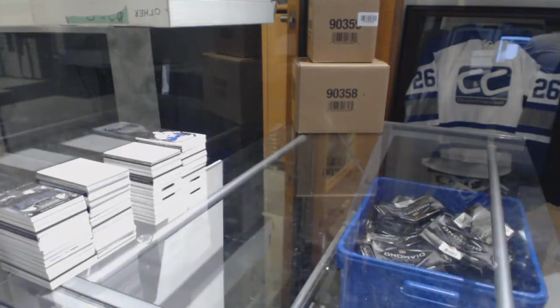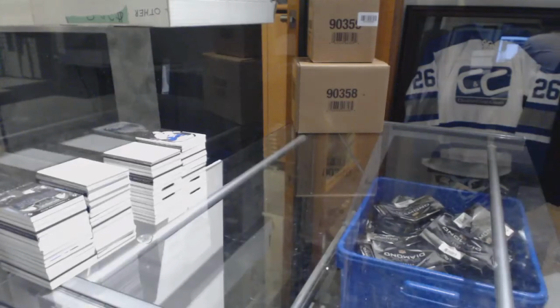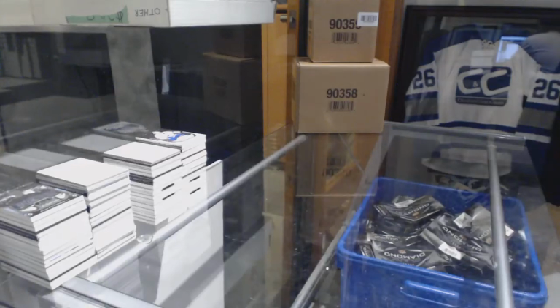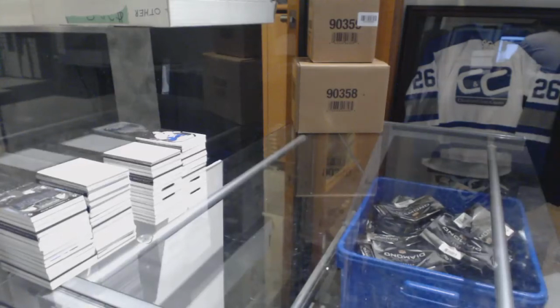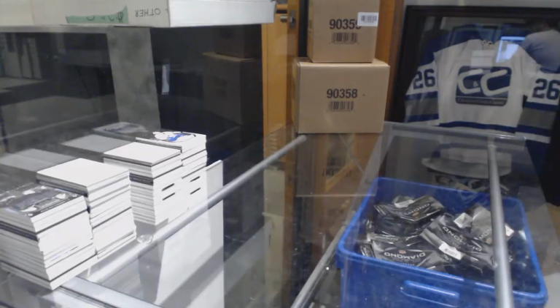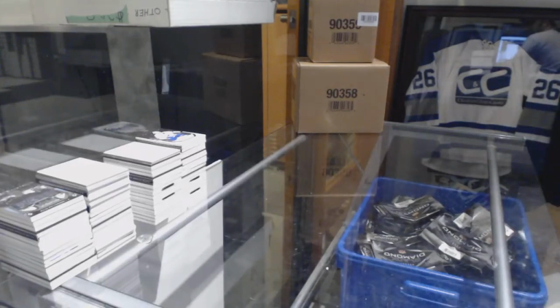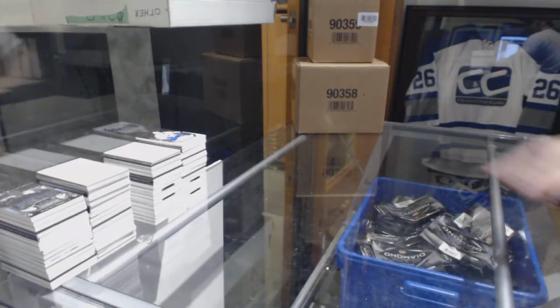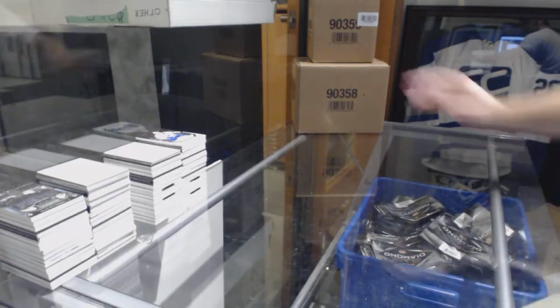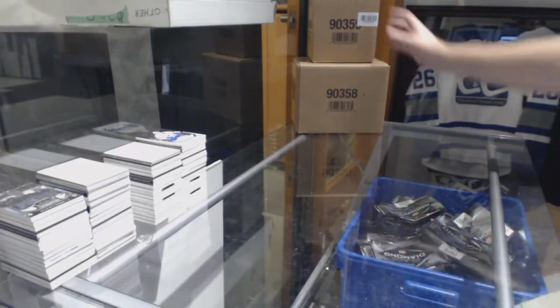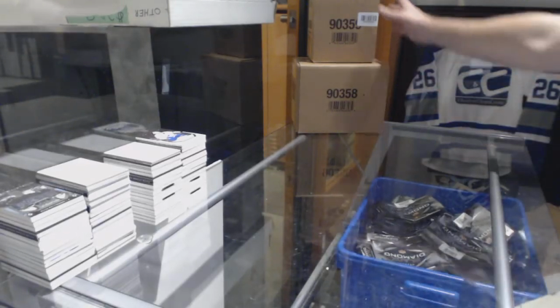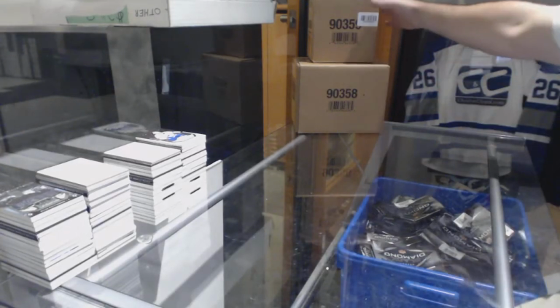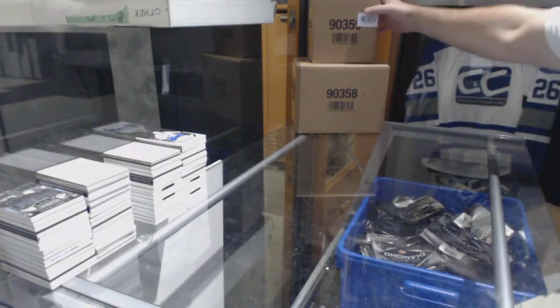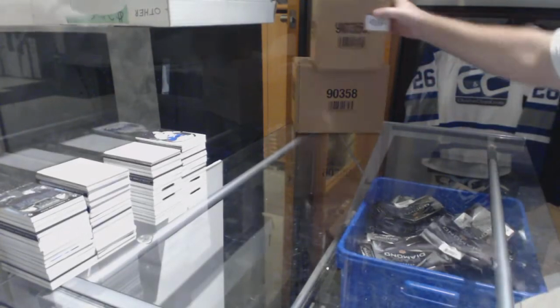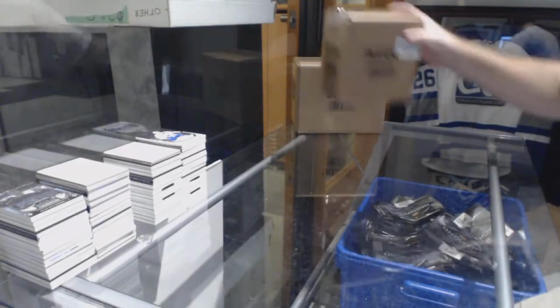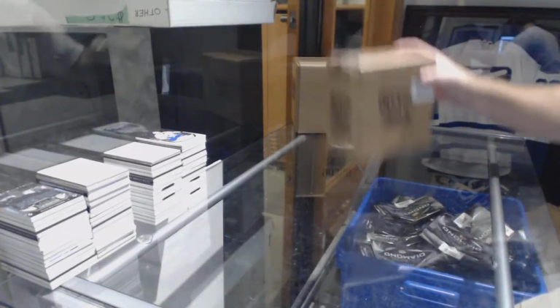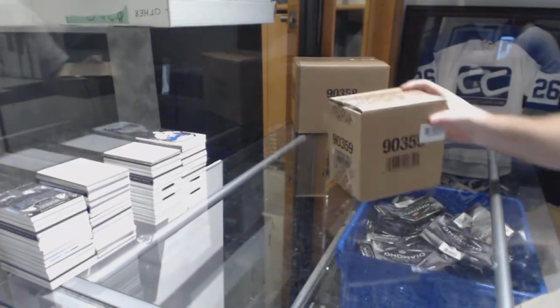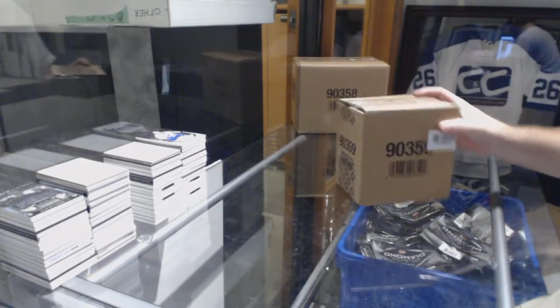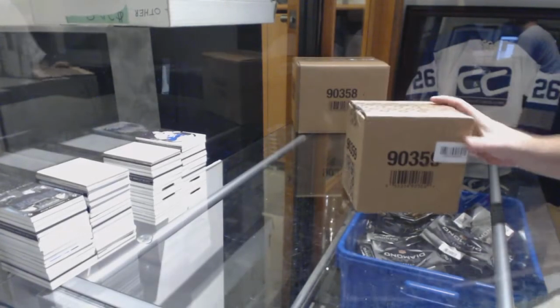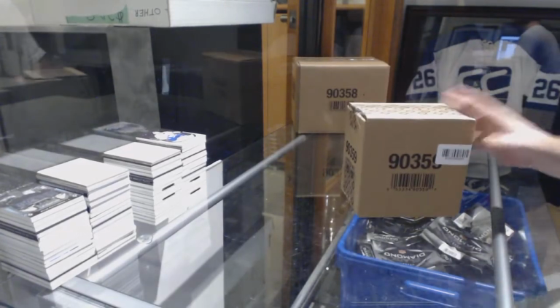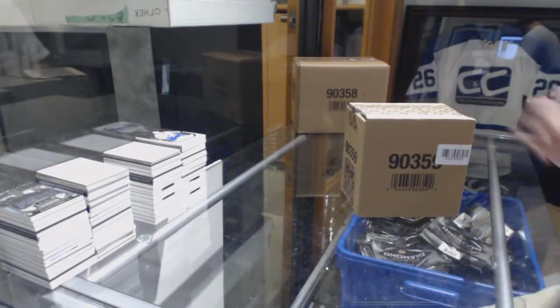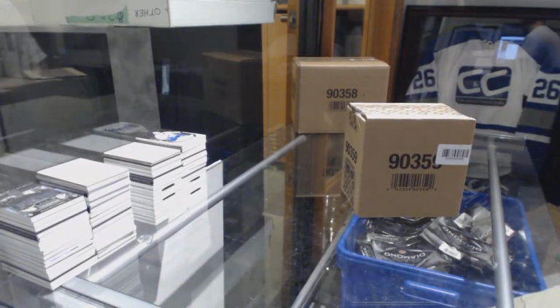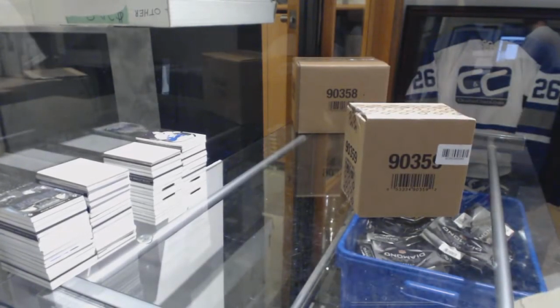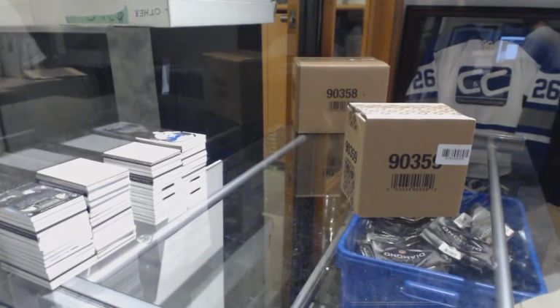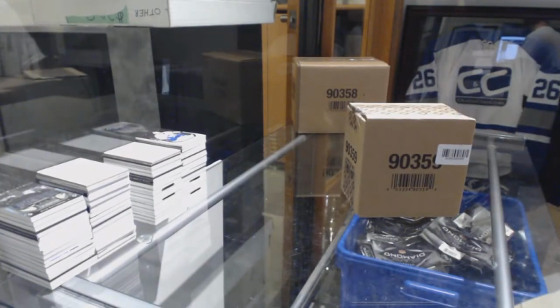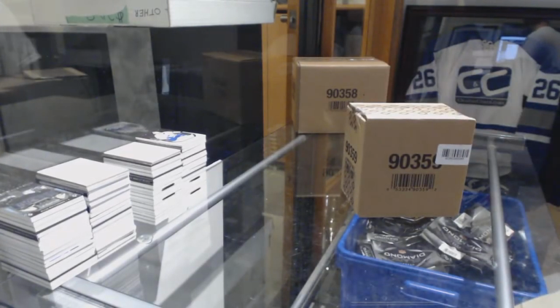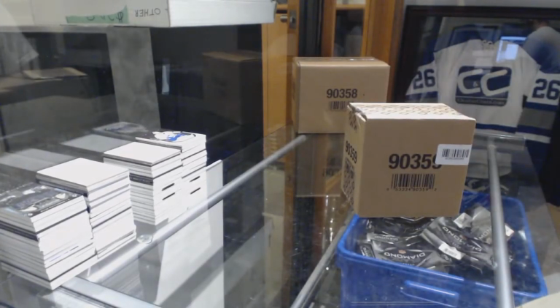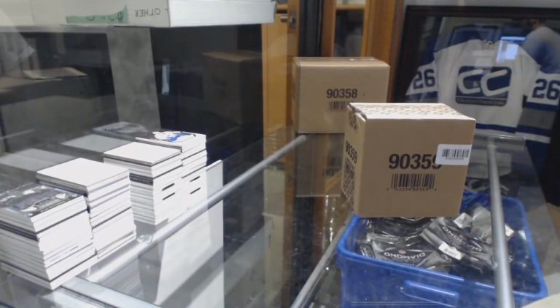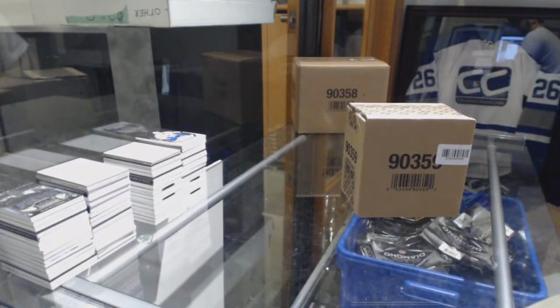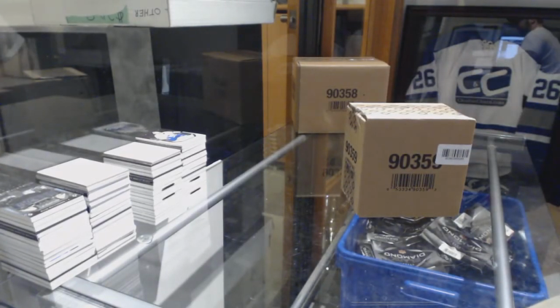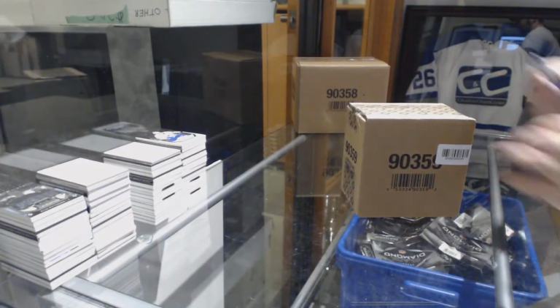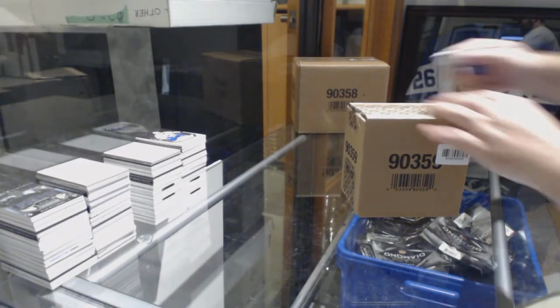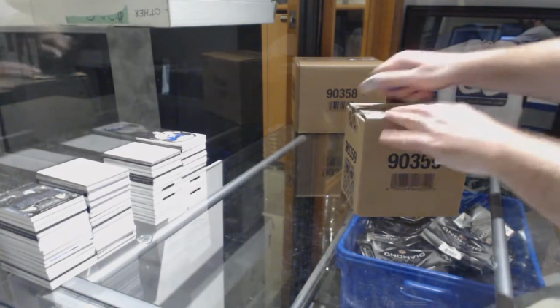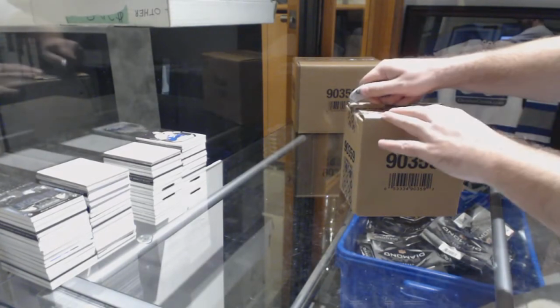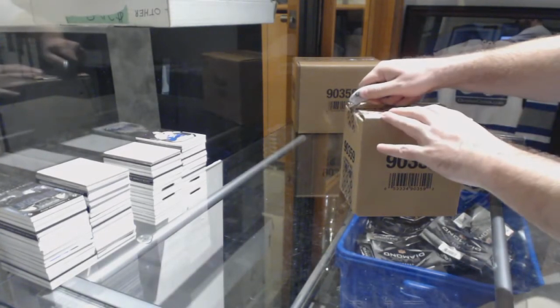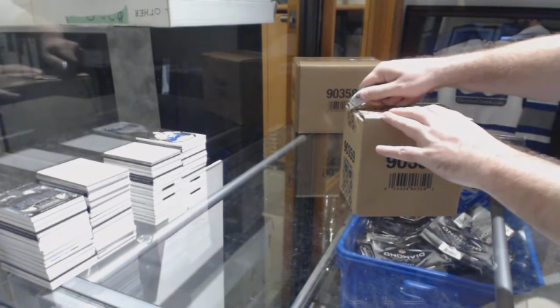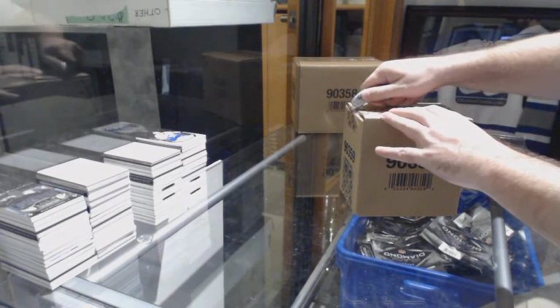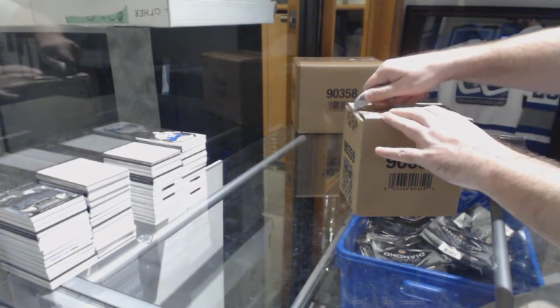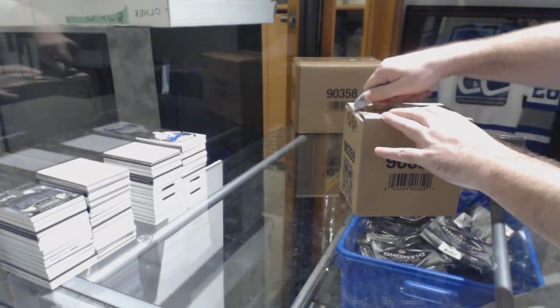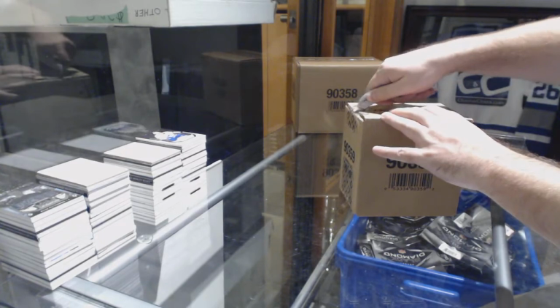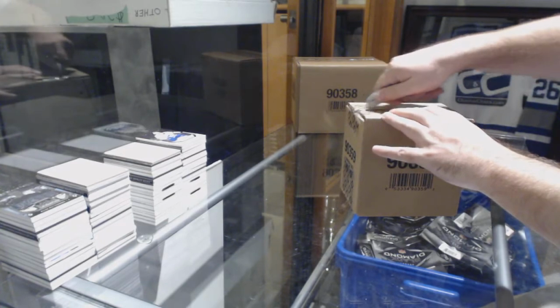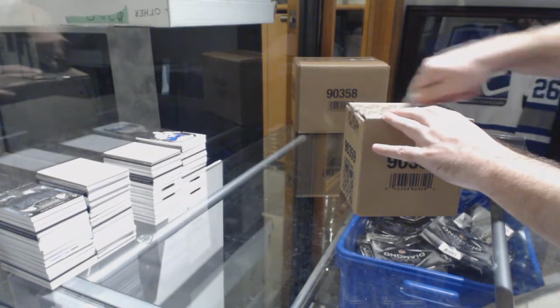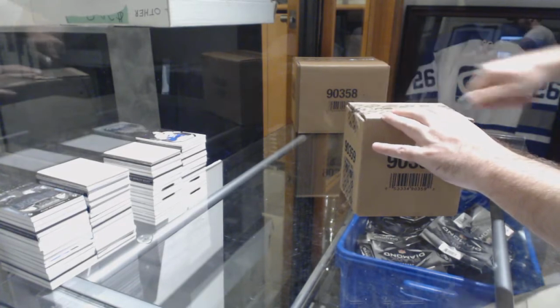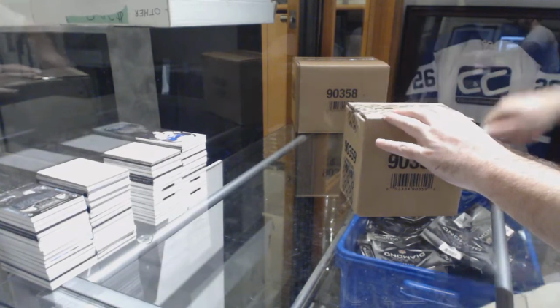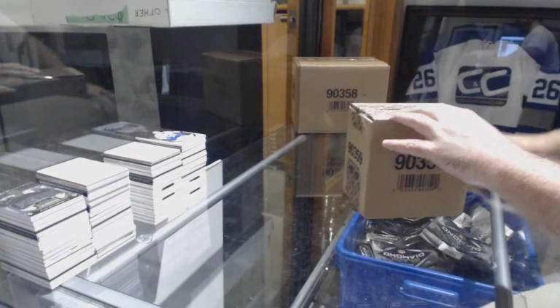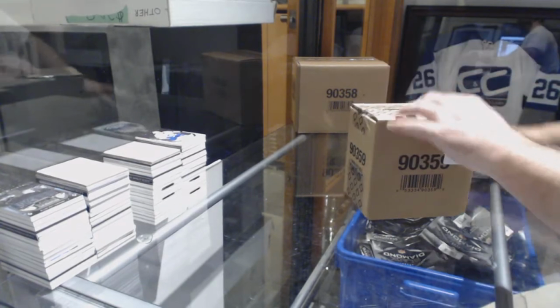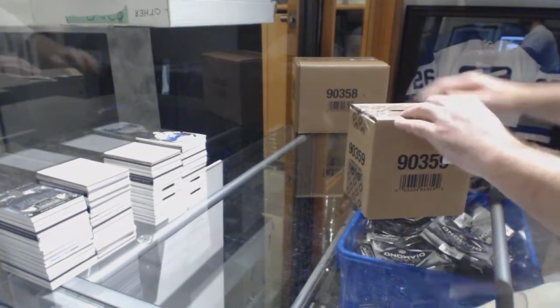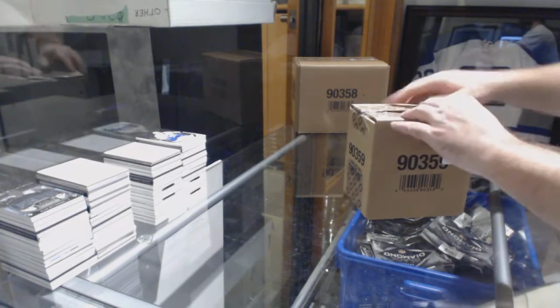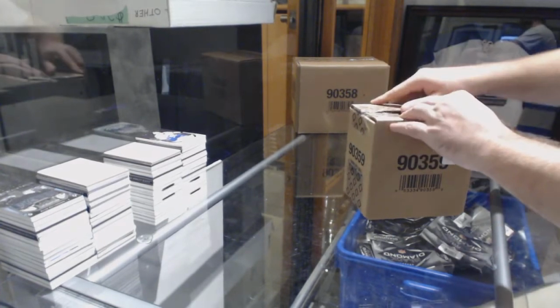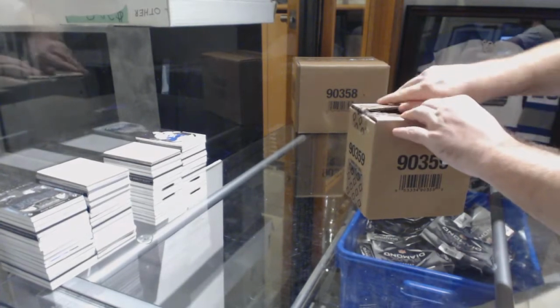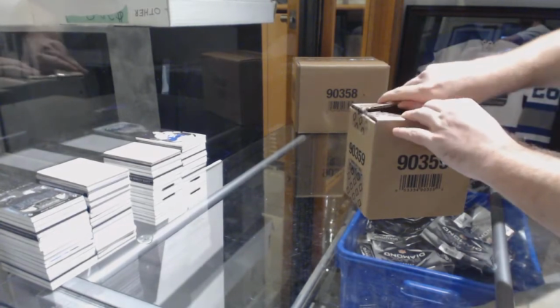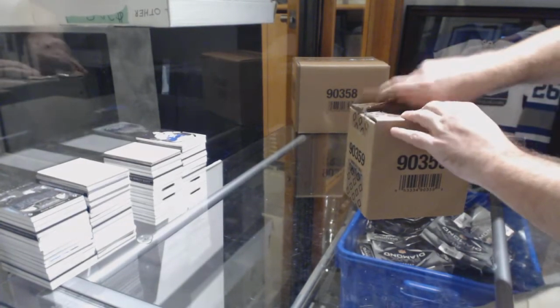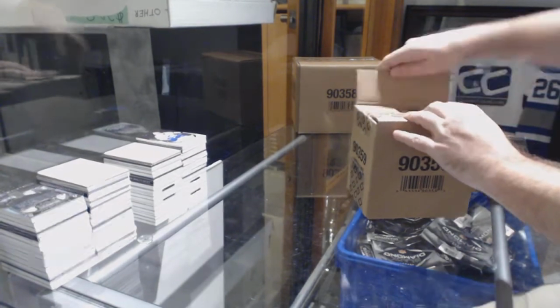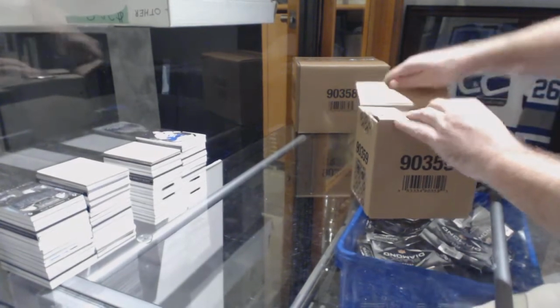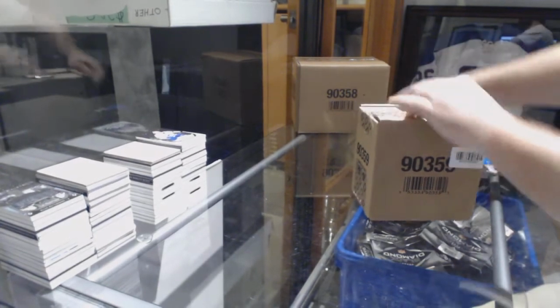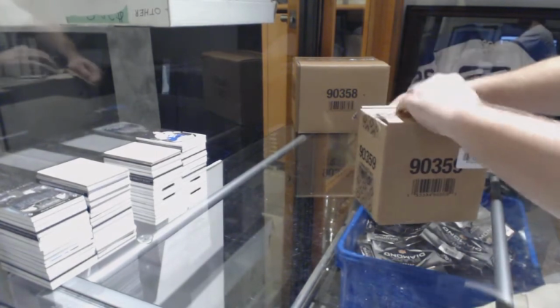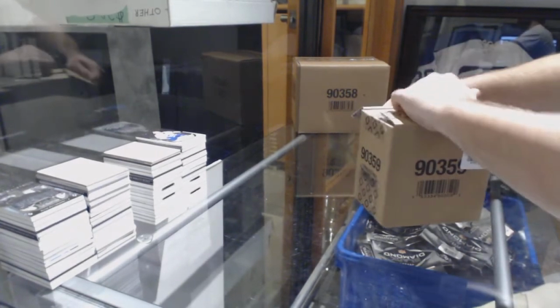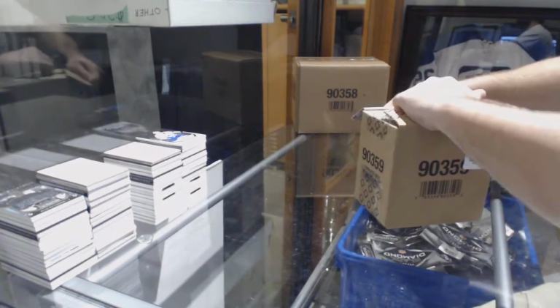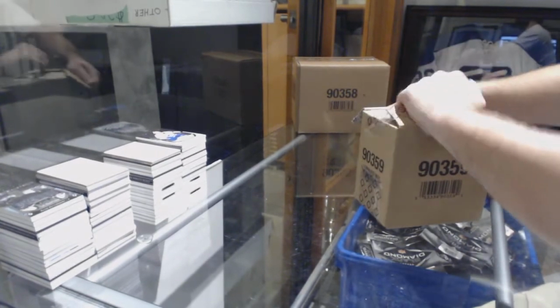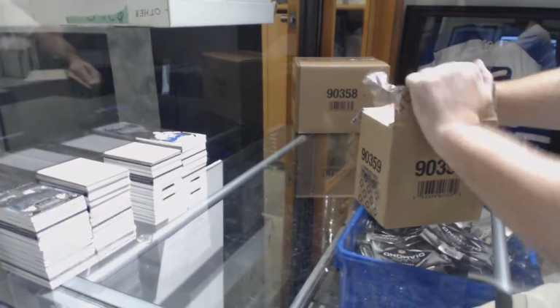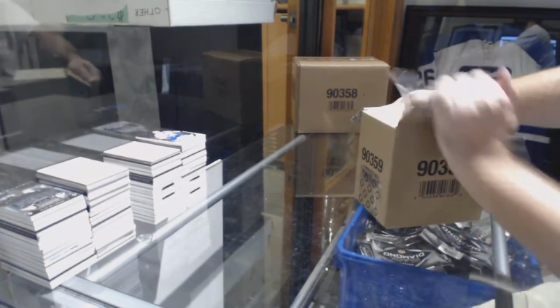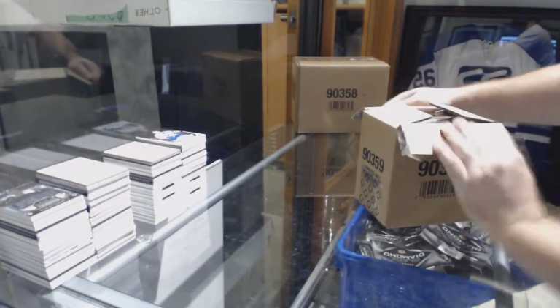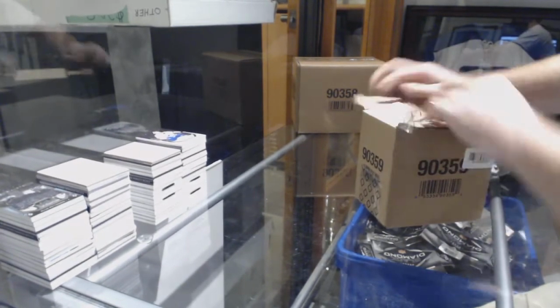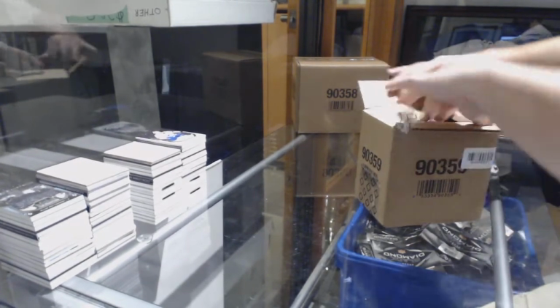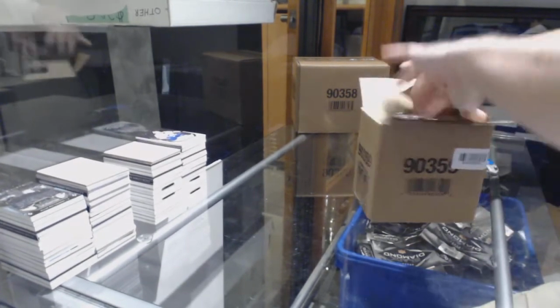Here we go, starting off since the break number 9086, we've got the five box random.